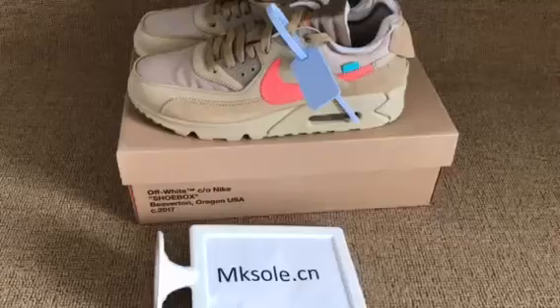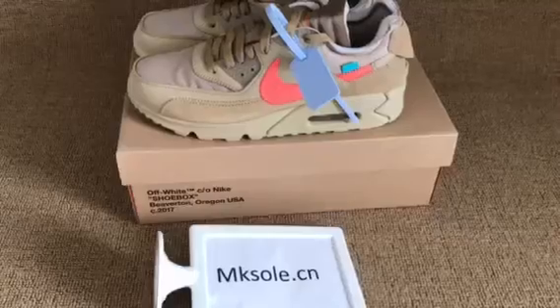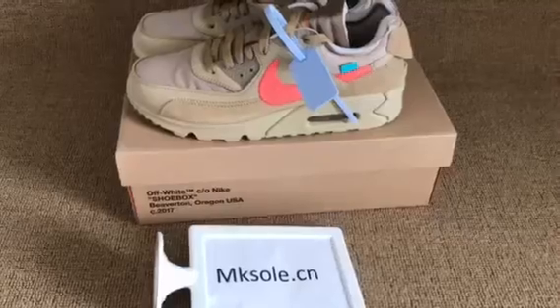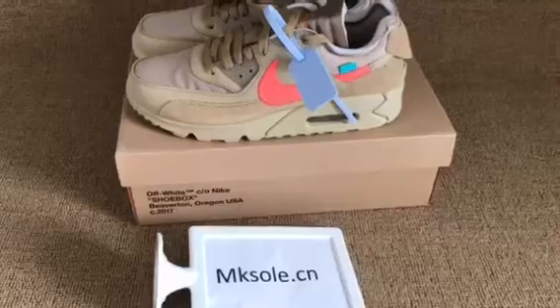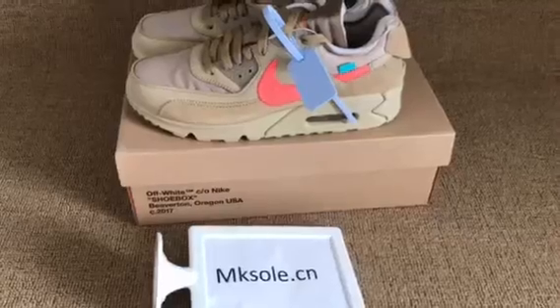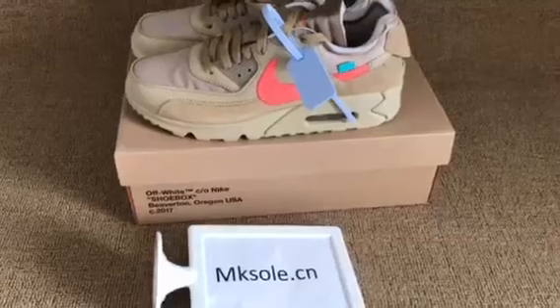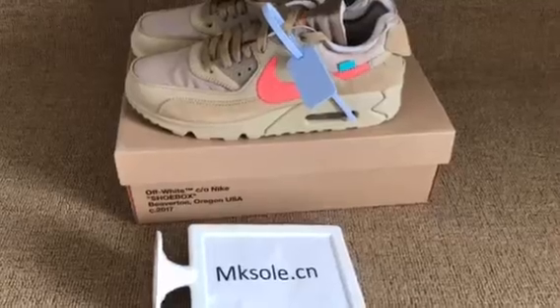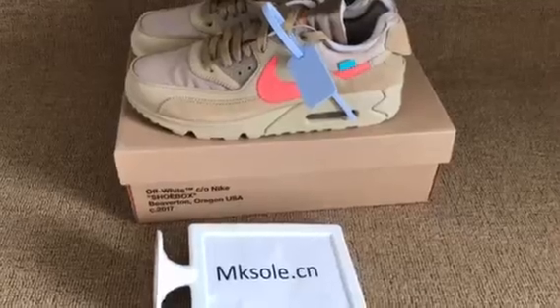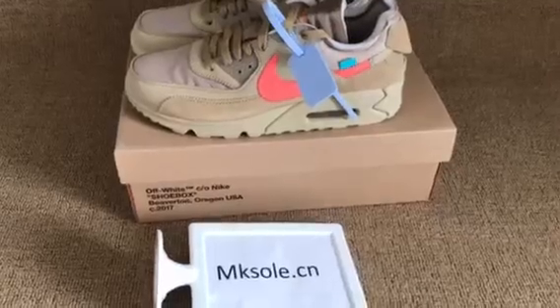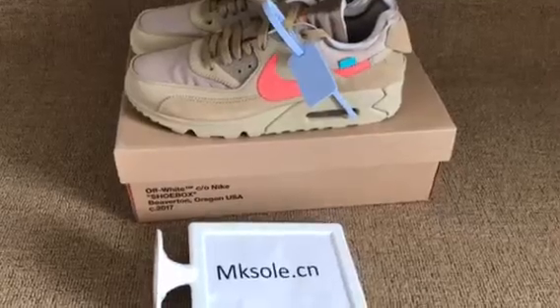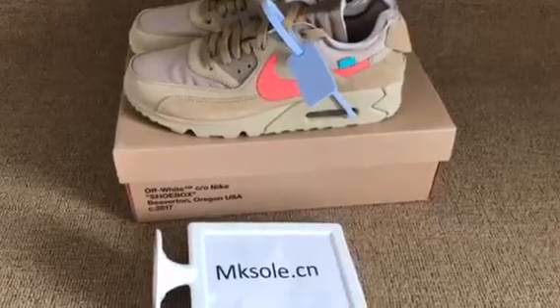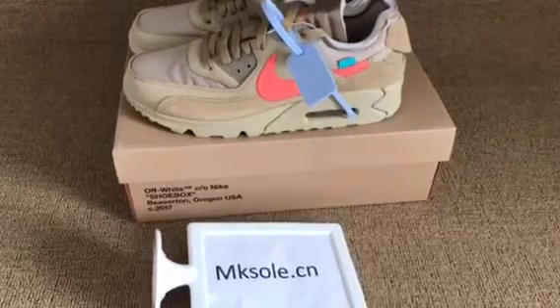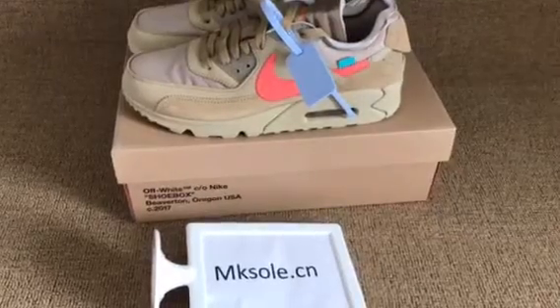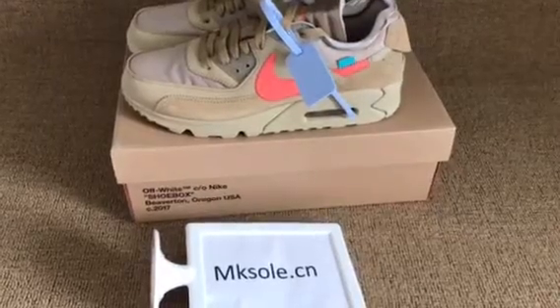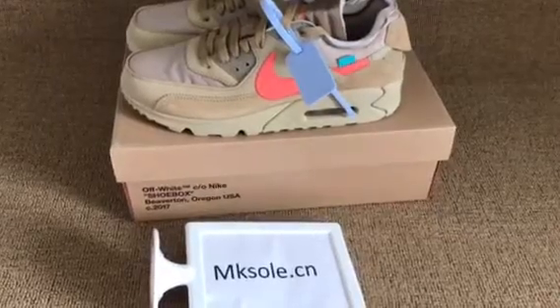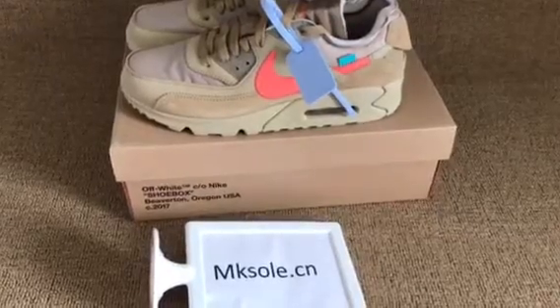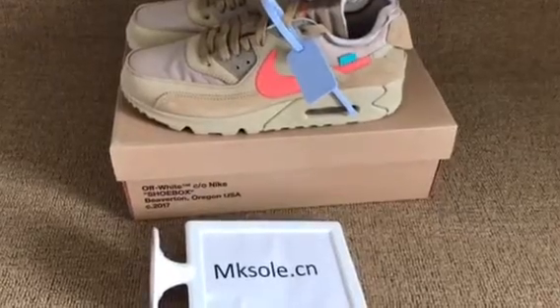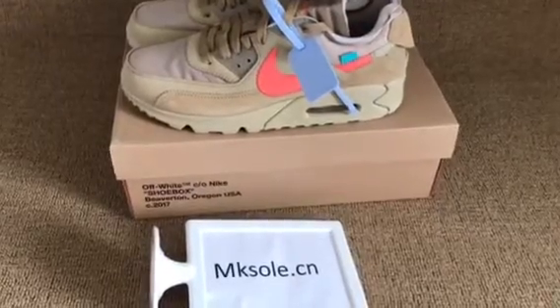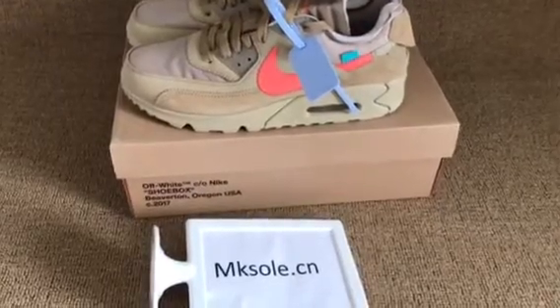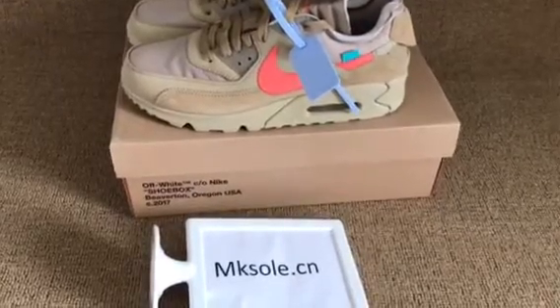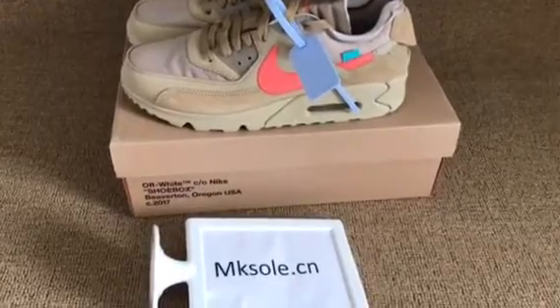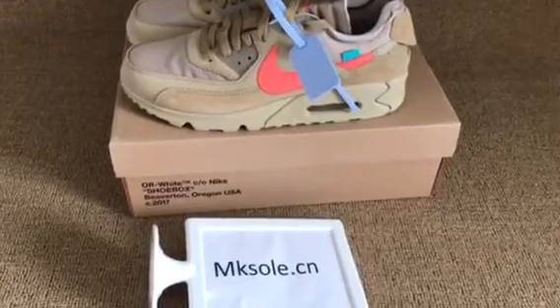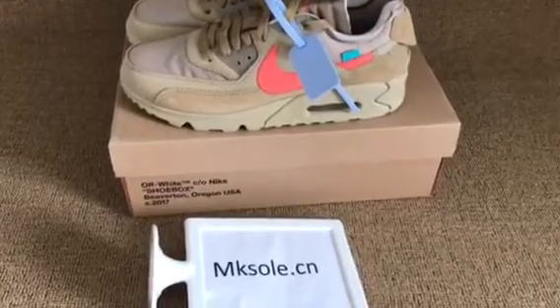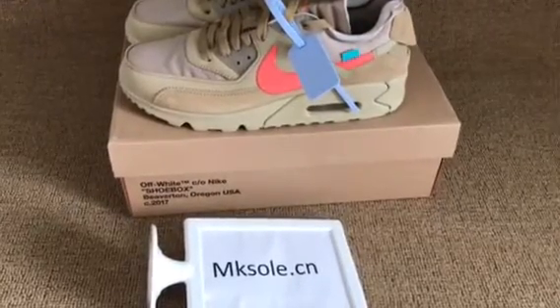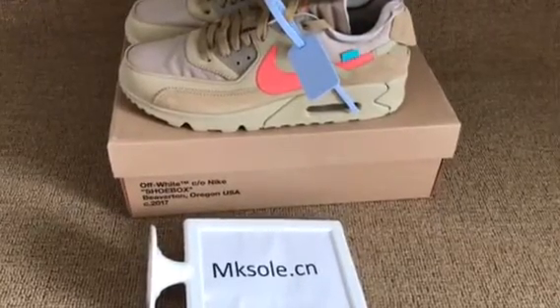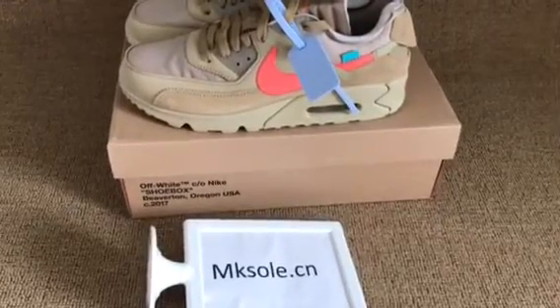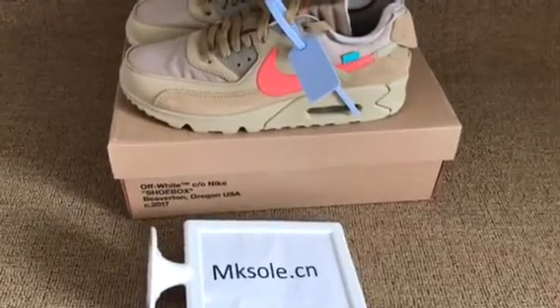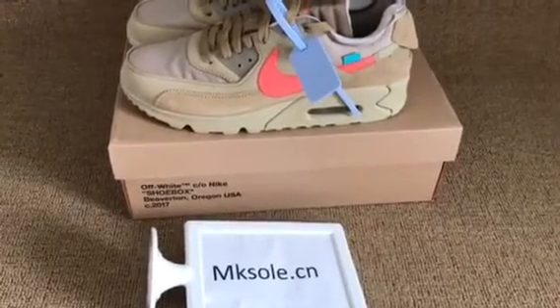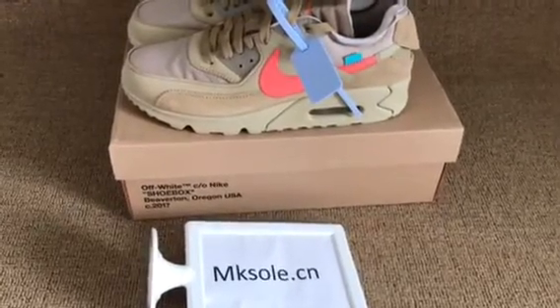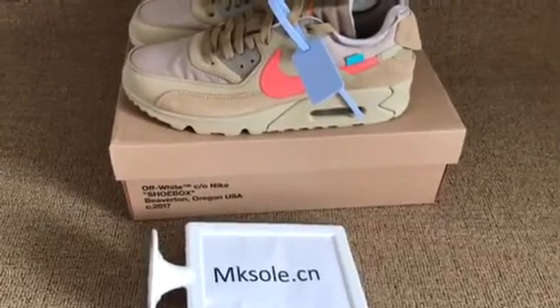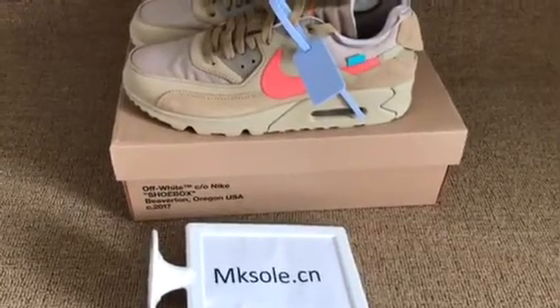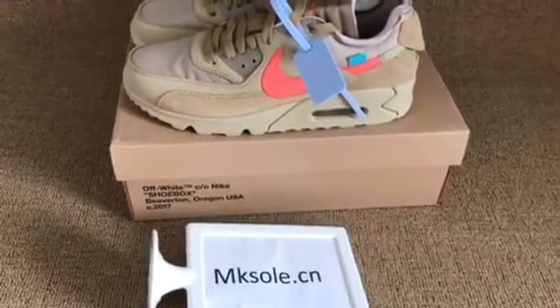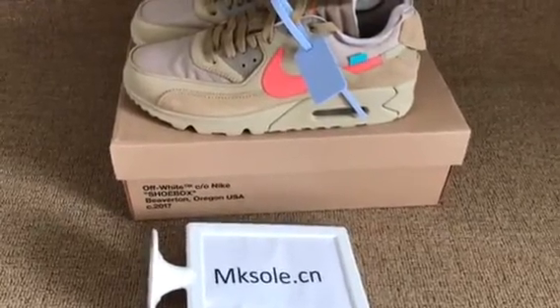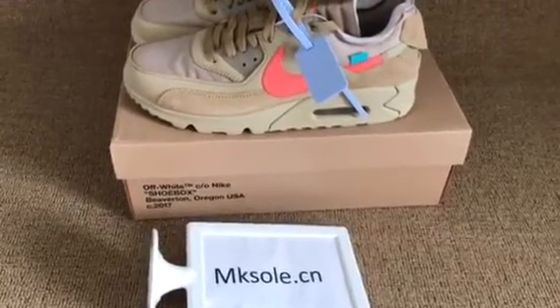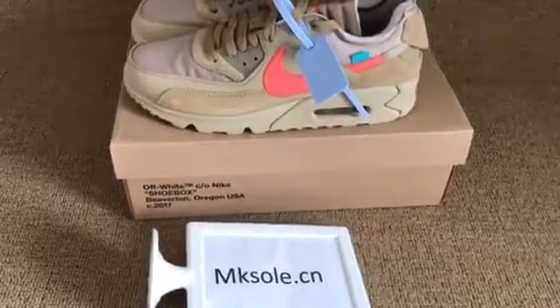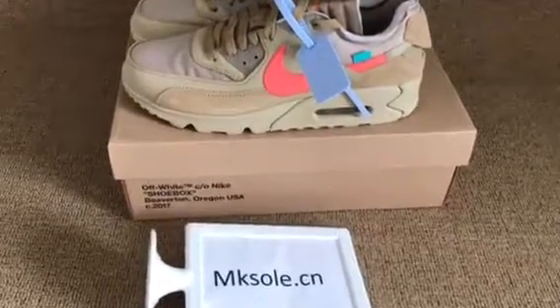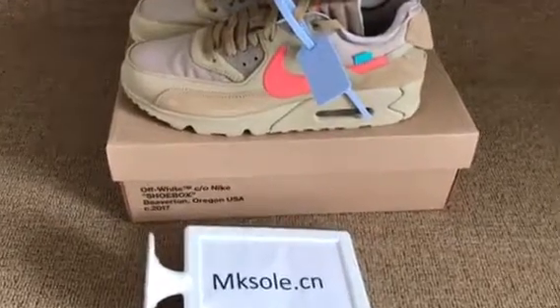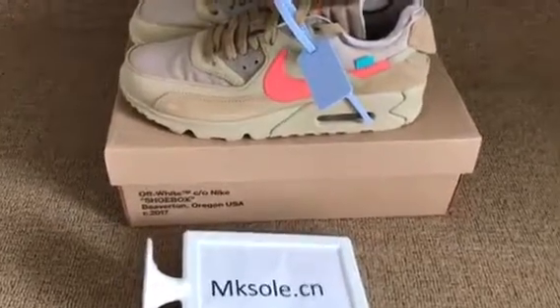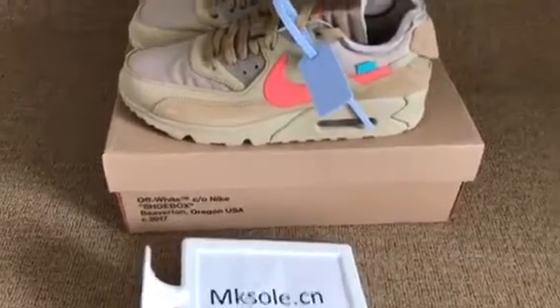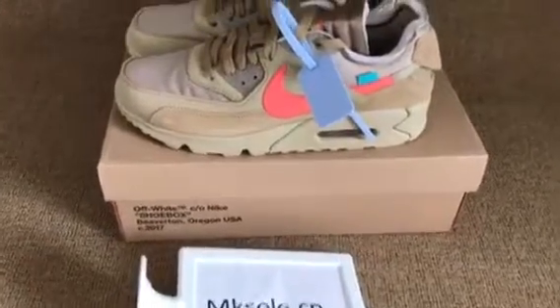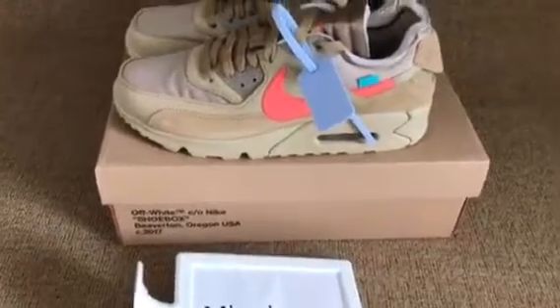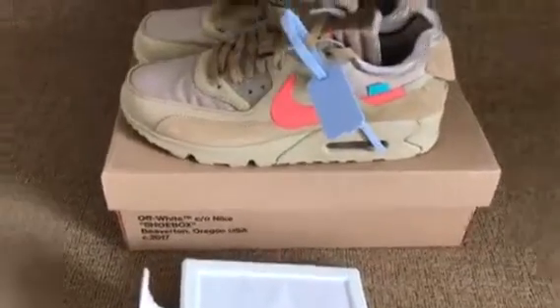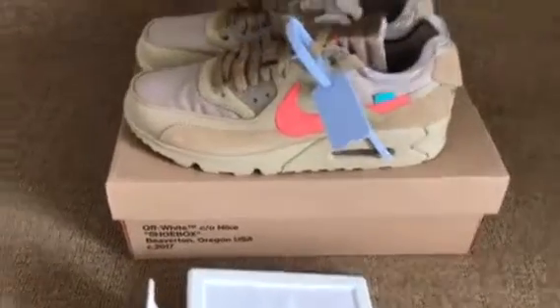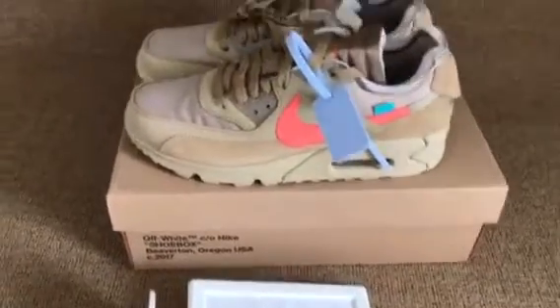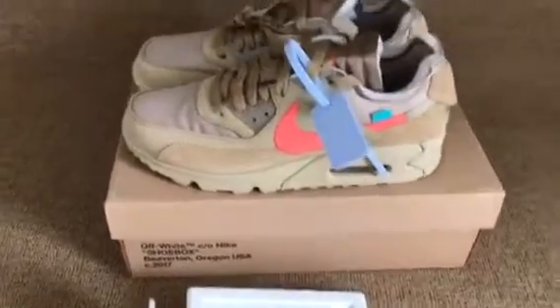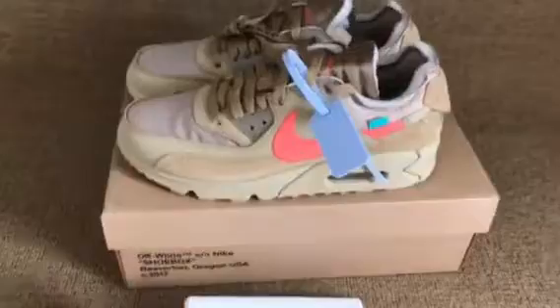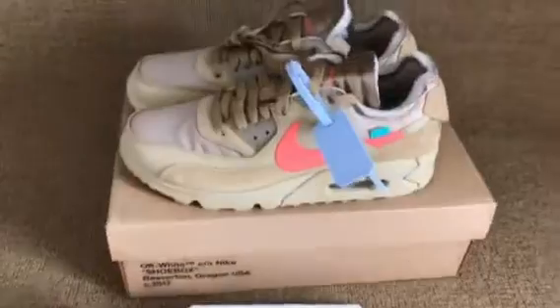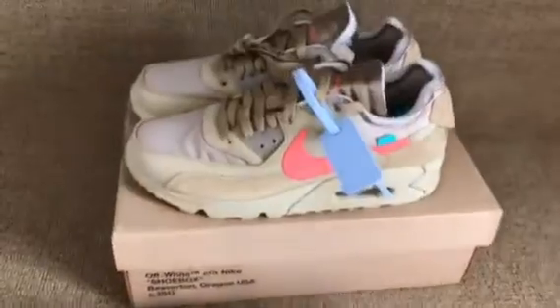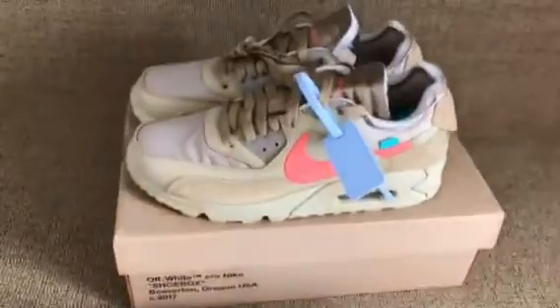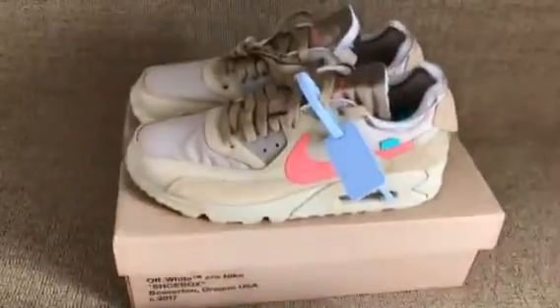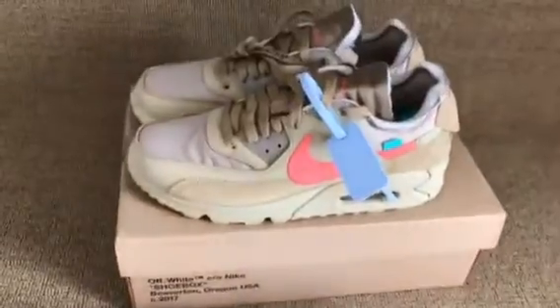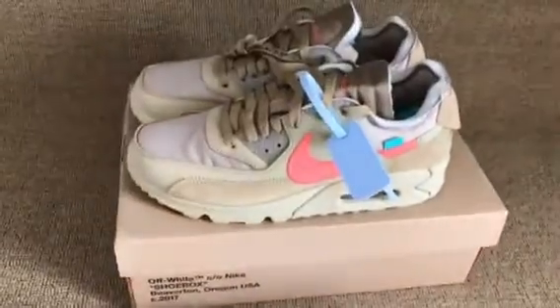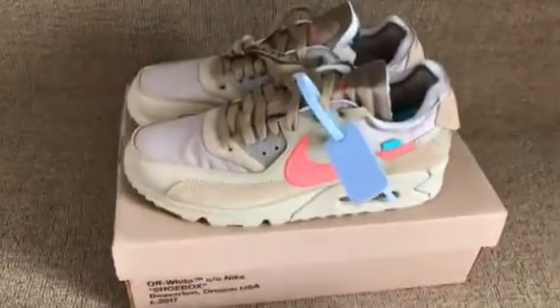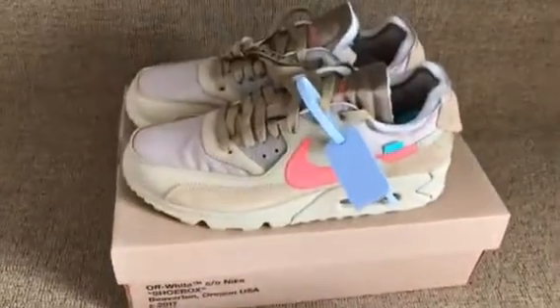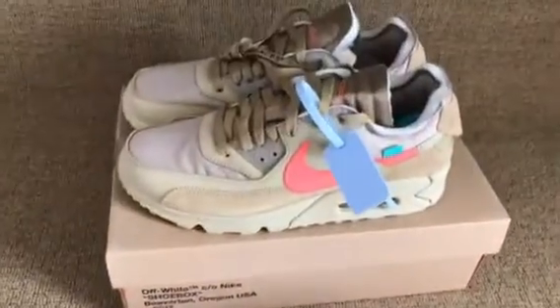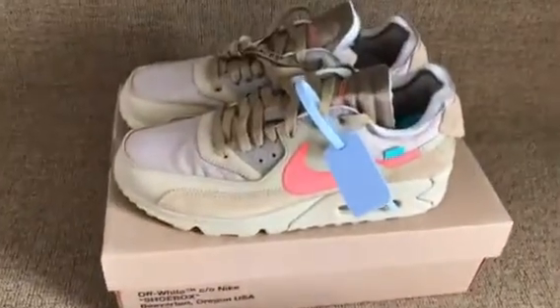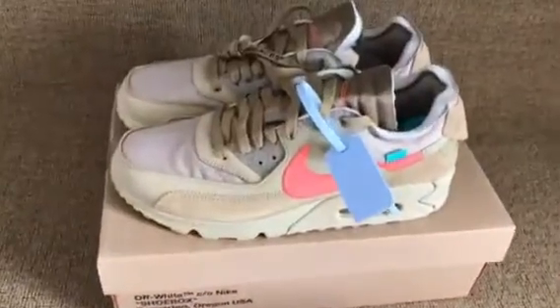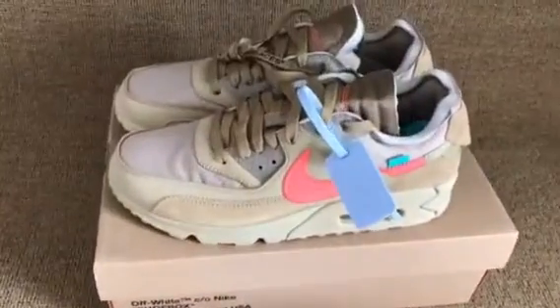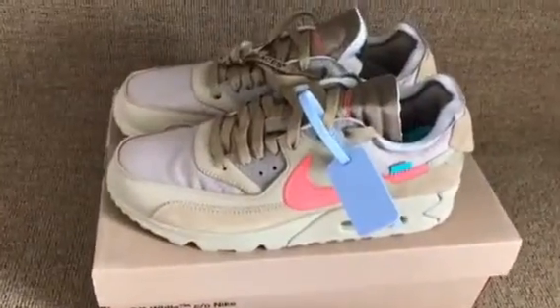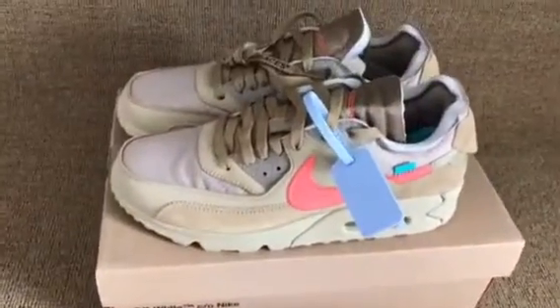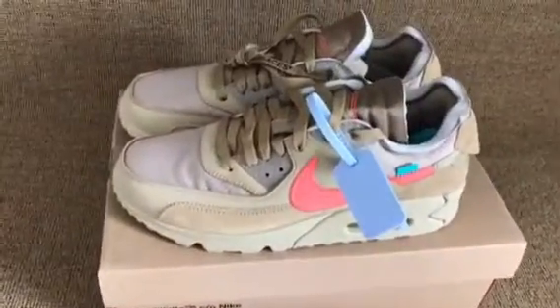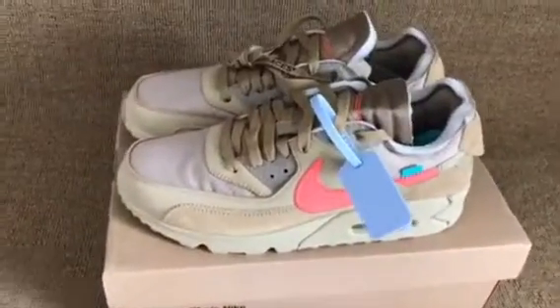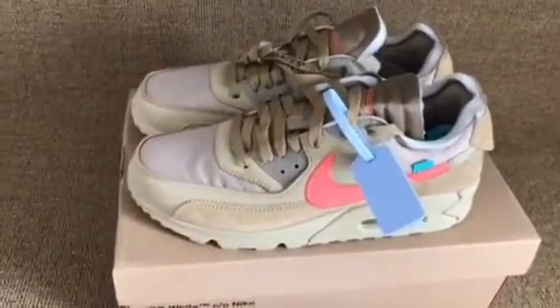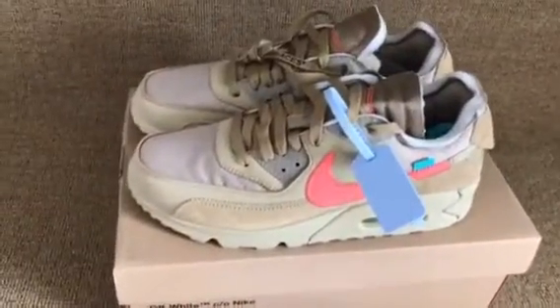Hello everyone, nice to see you from K-Soul.ca. Welcome to my website. Let's place all these new styles.